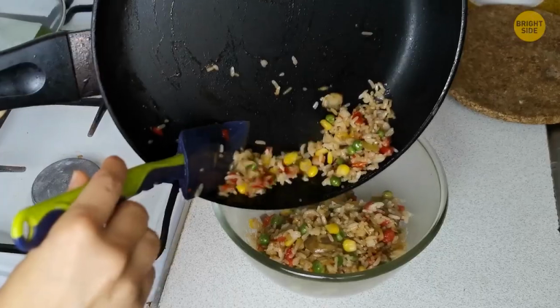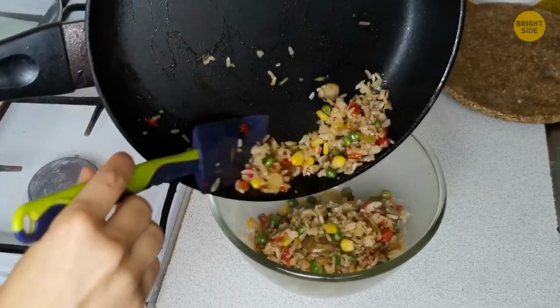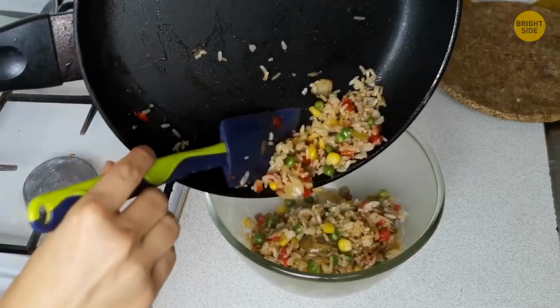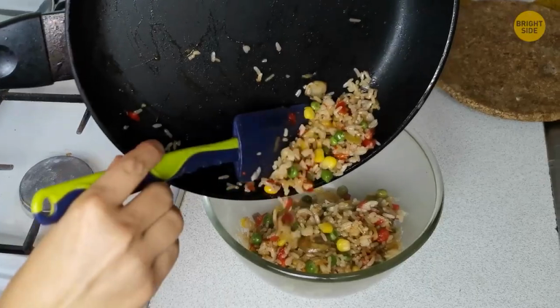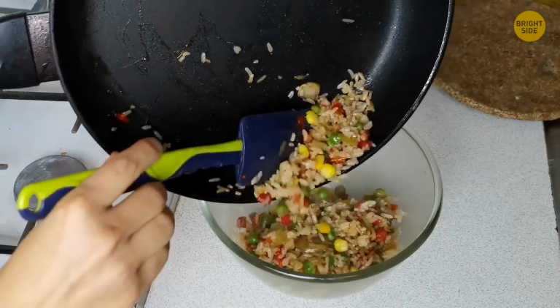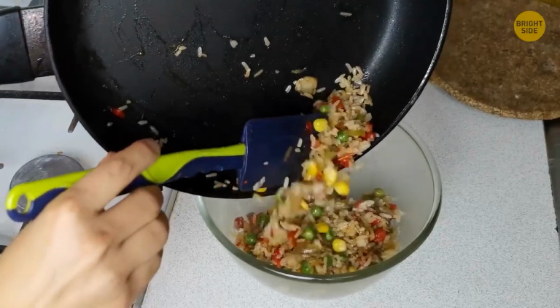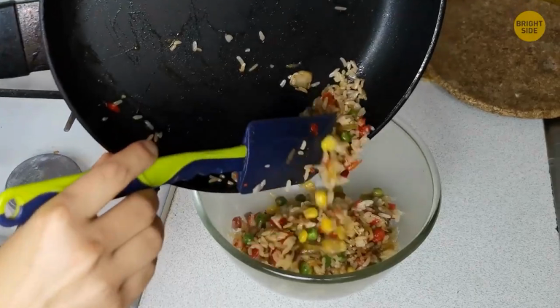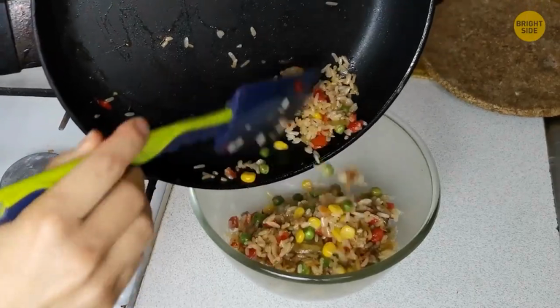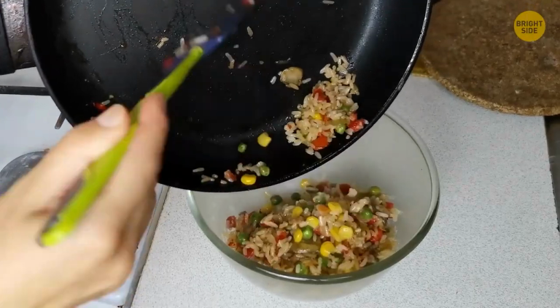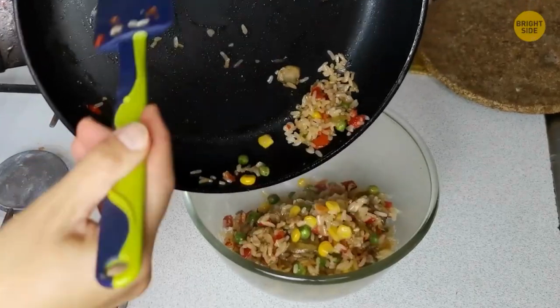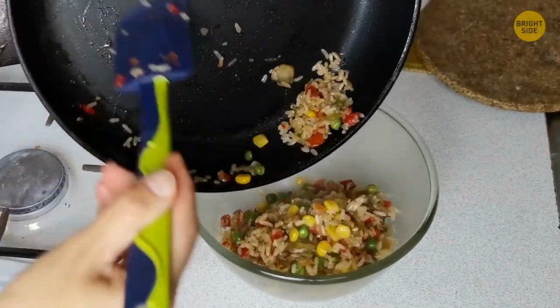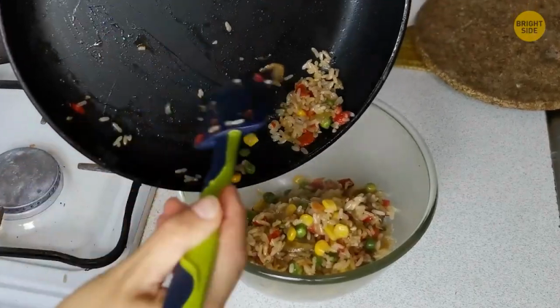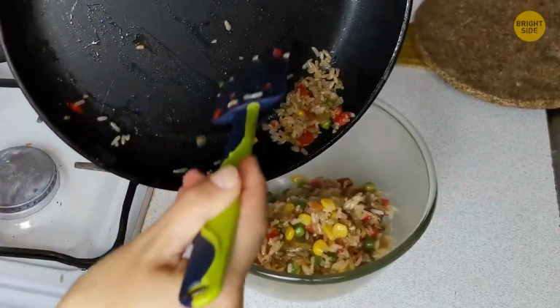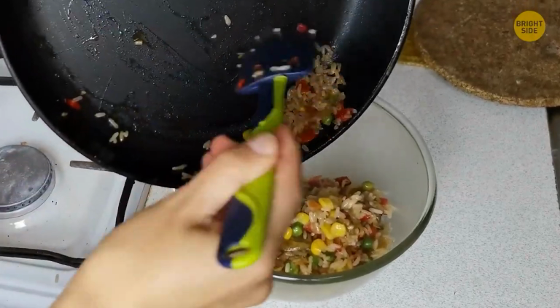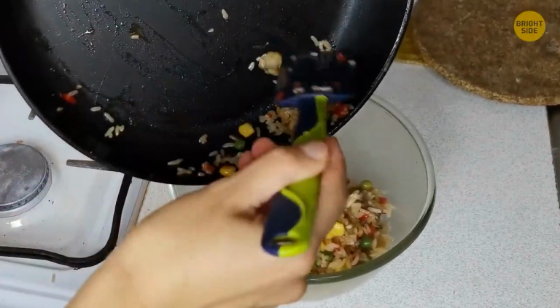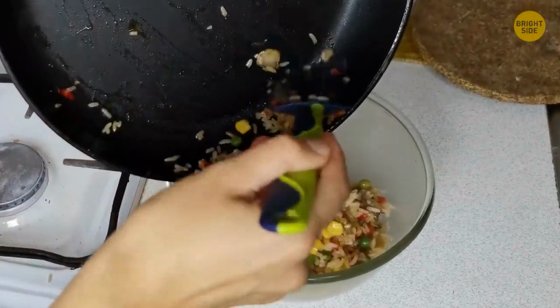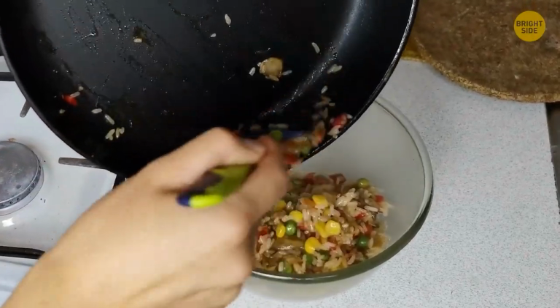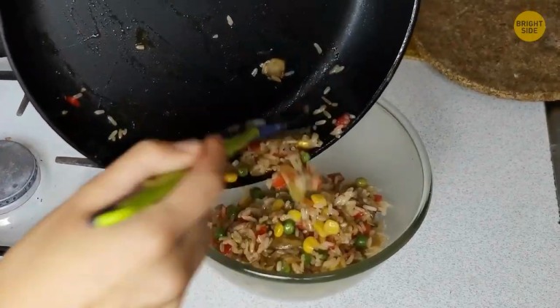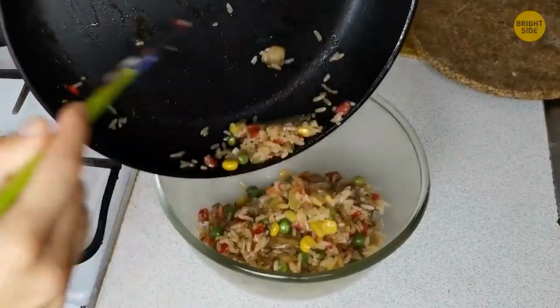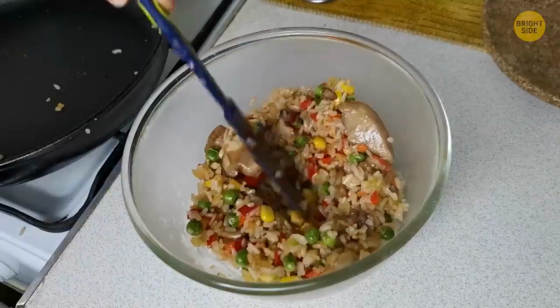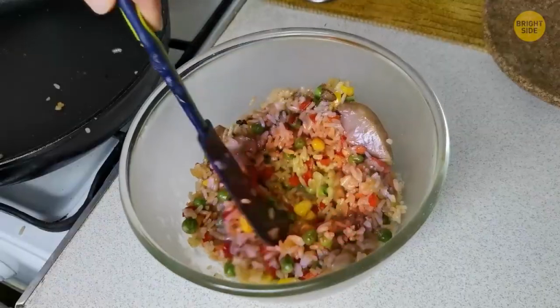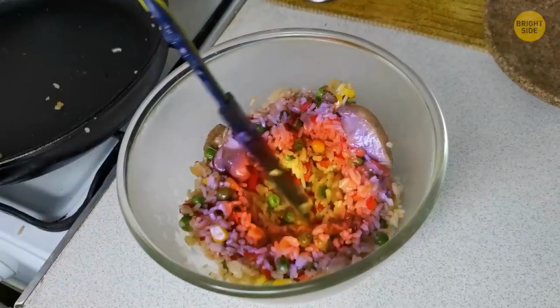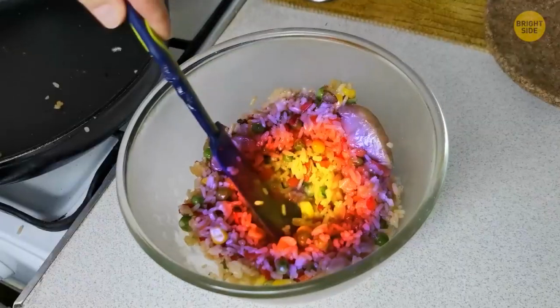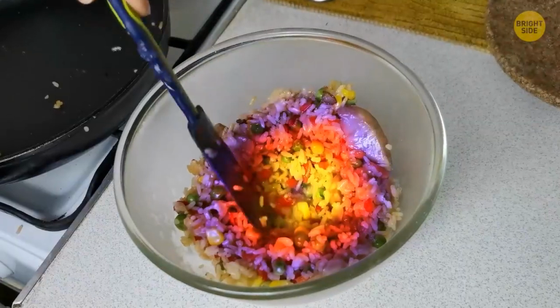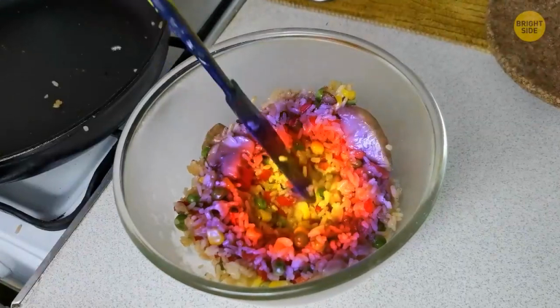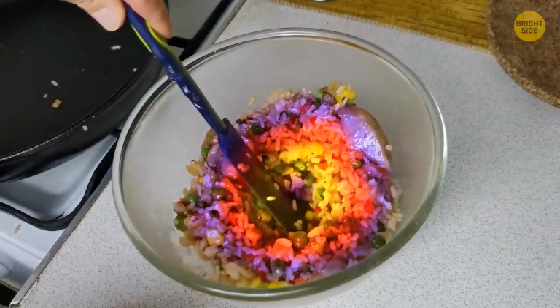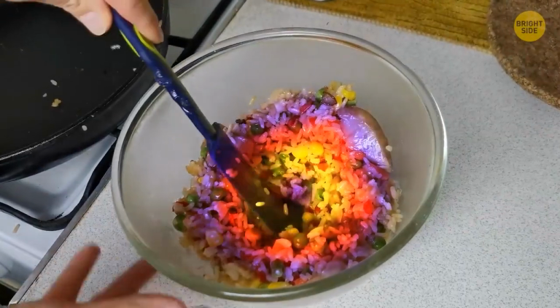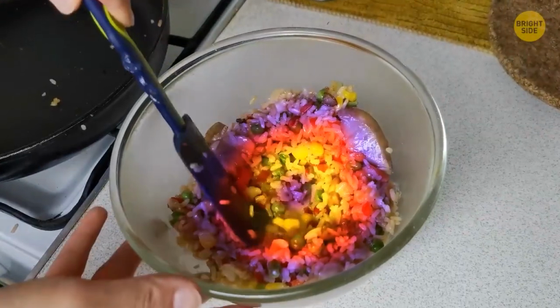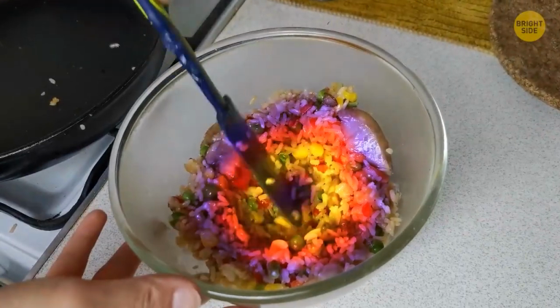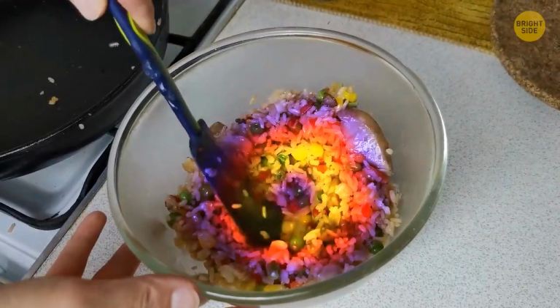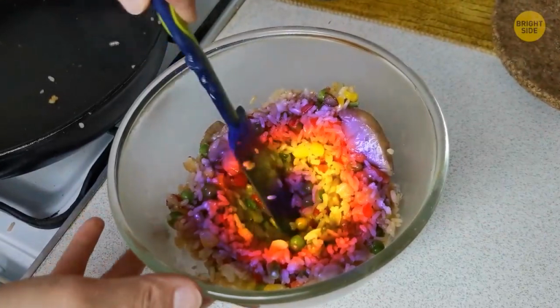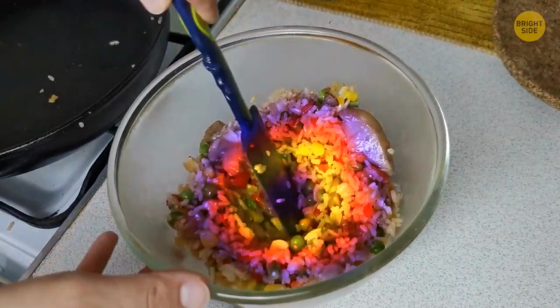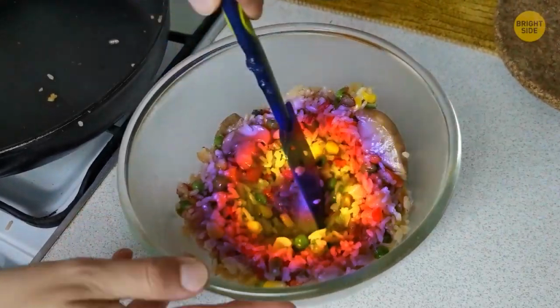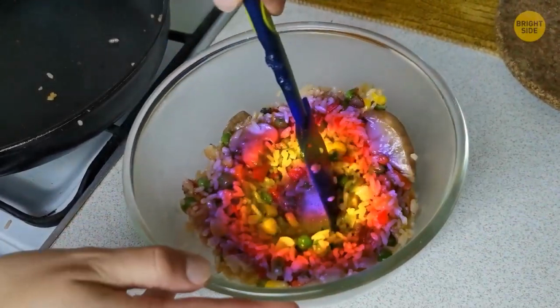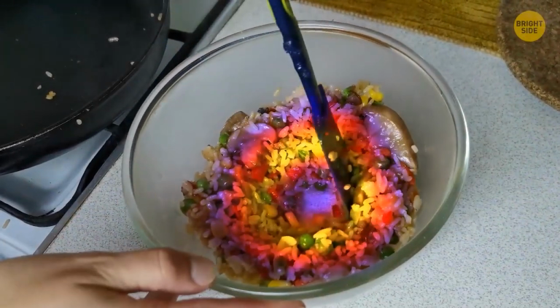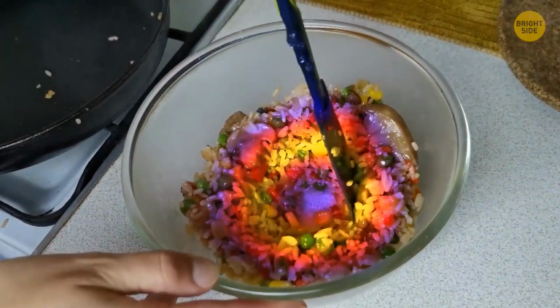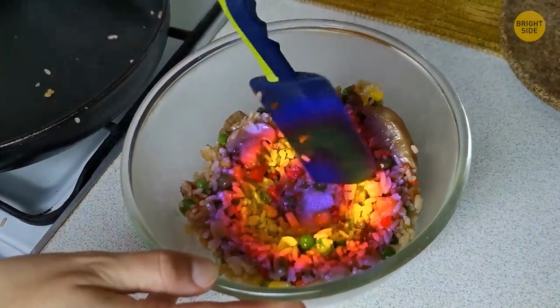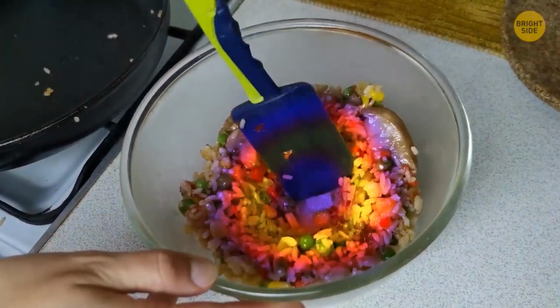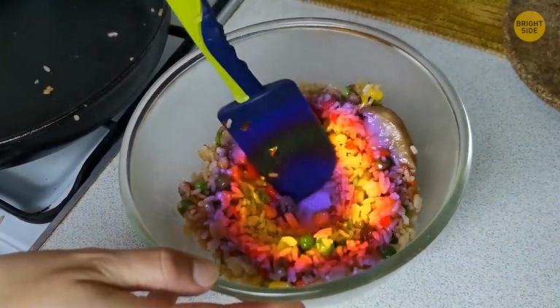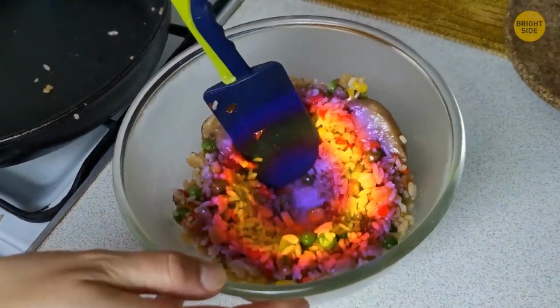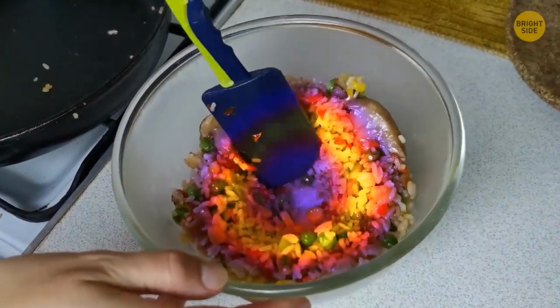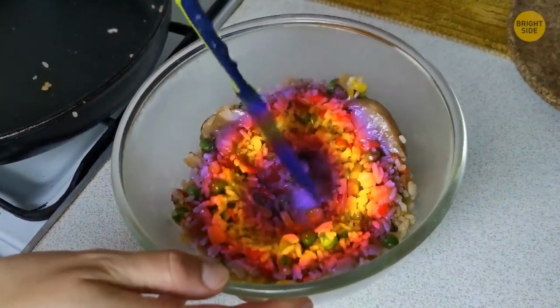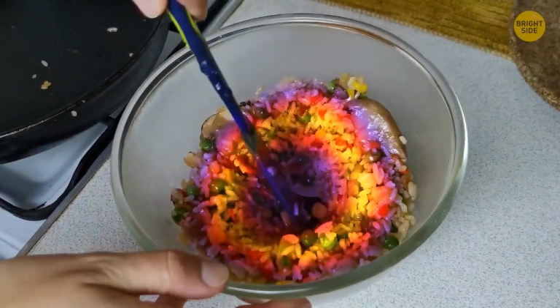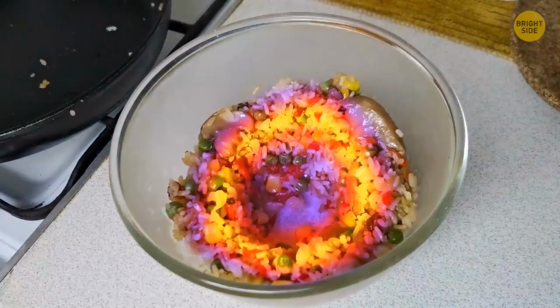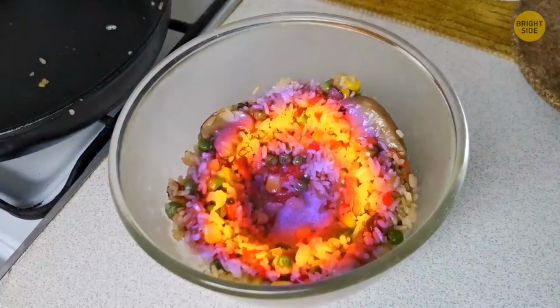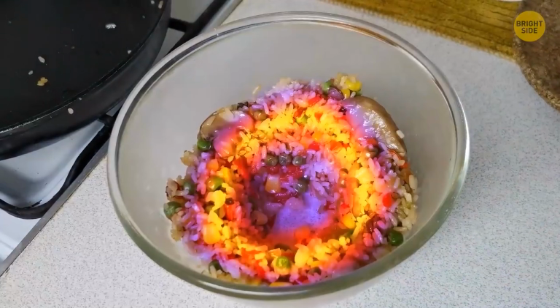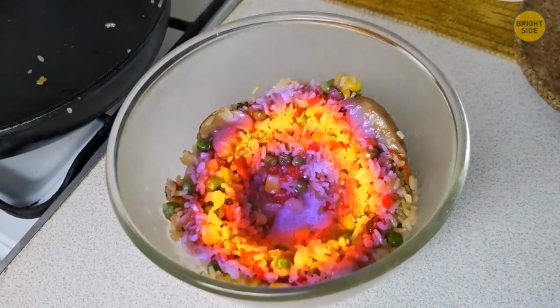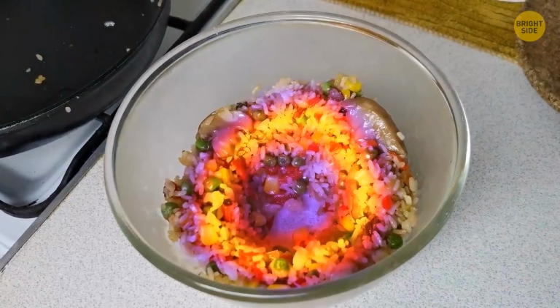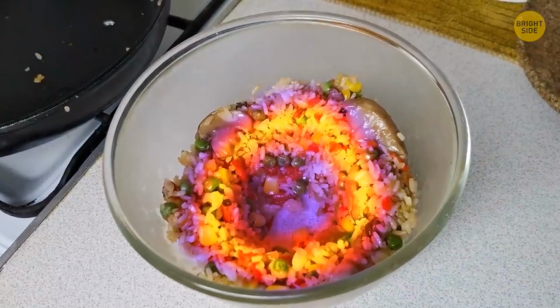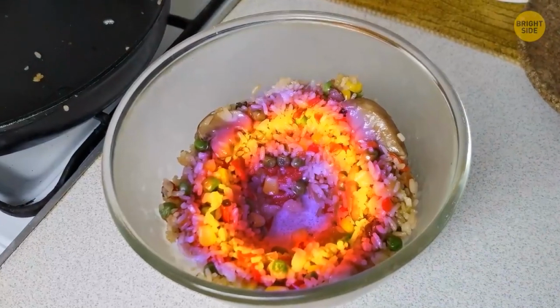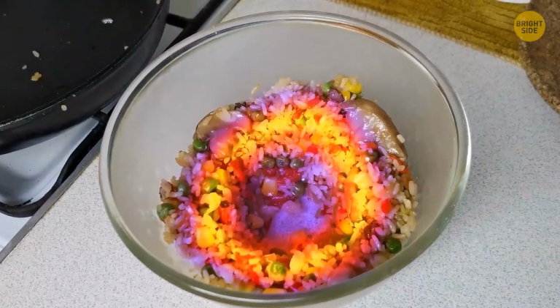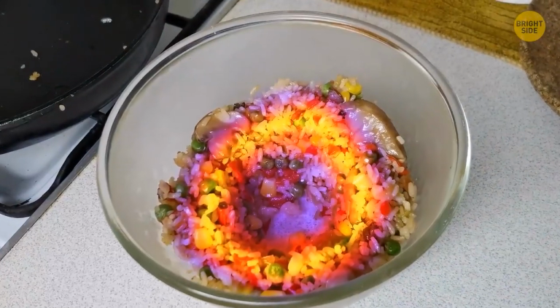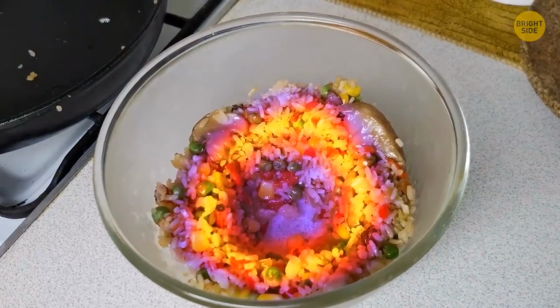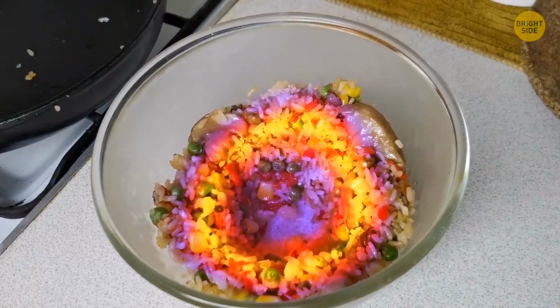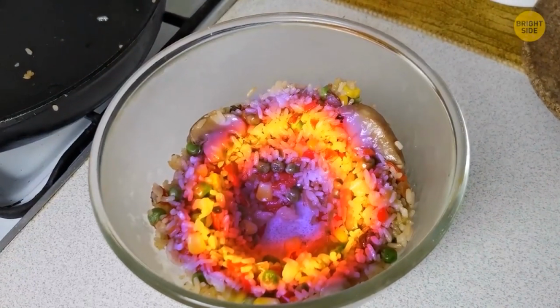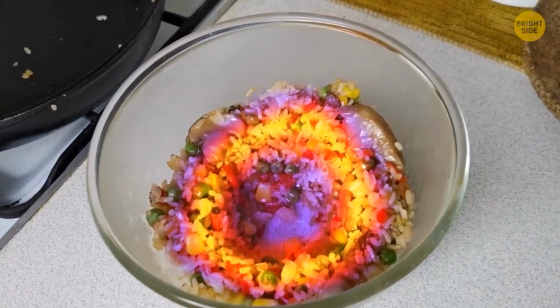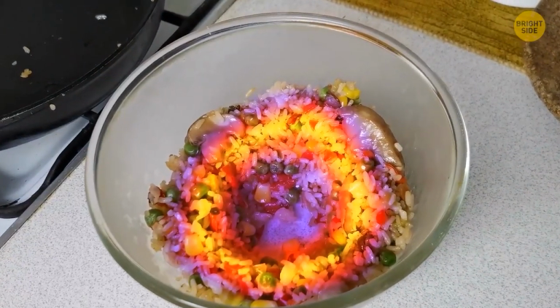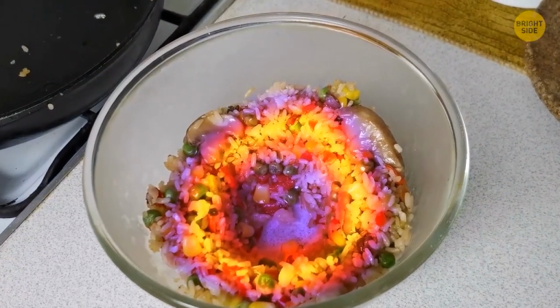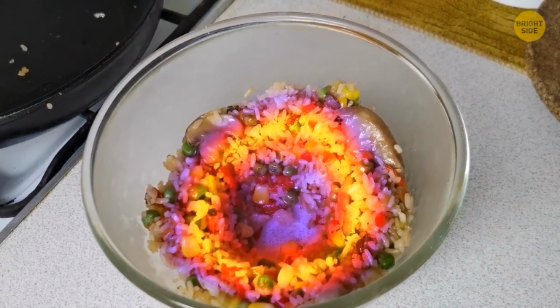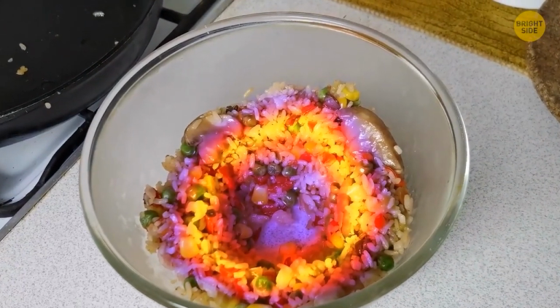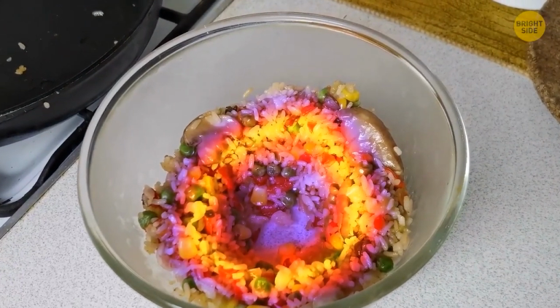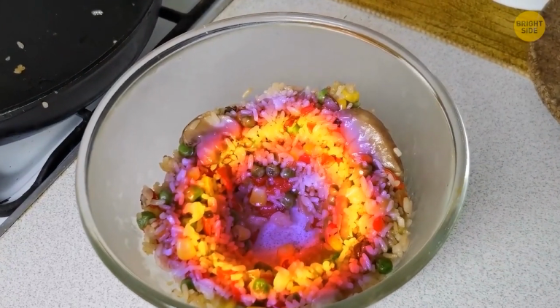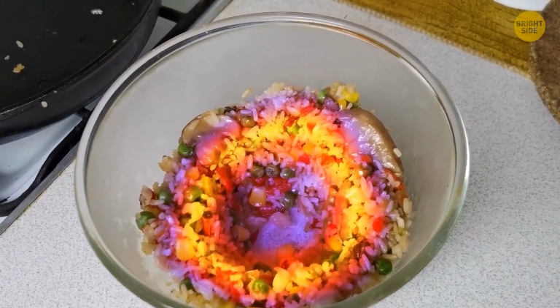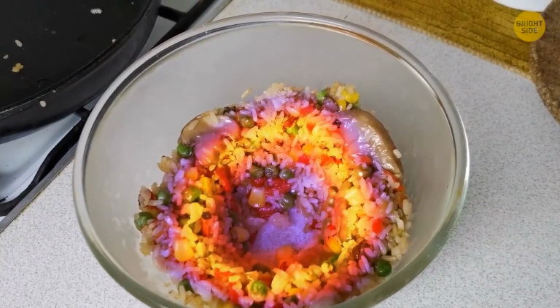When you're heating up leftovers, make a space in the middle with a spoon. The food will heat up much more evenly.